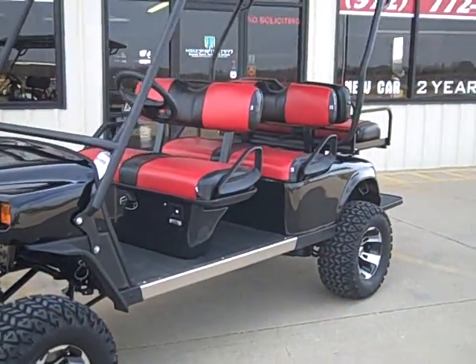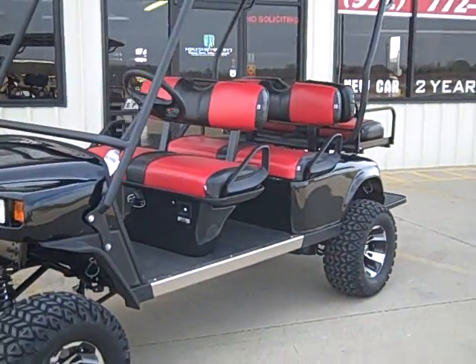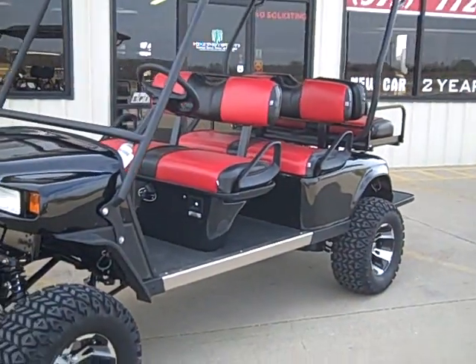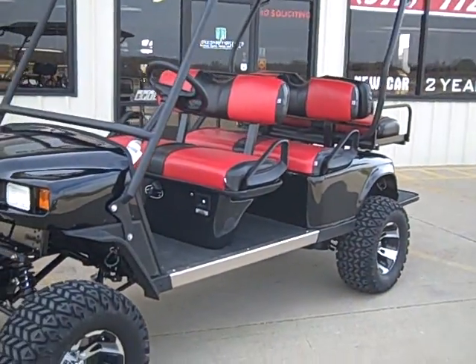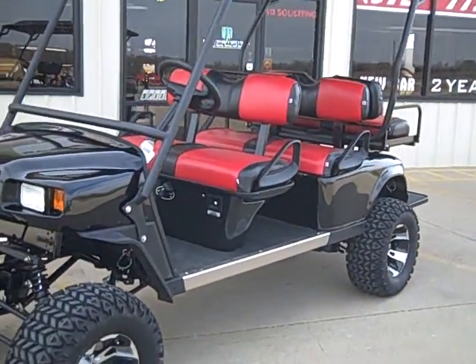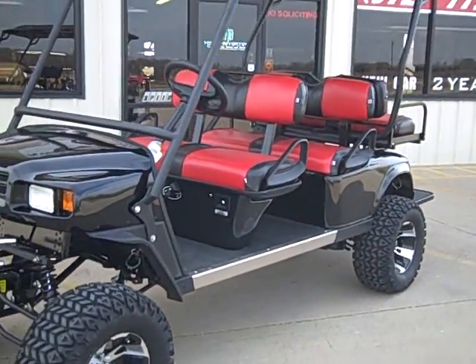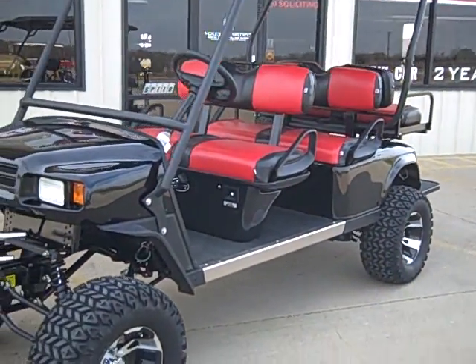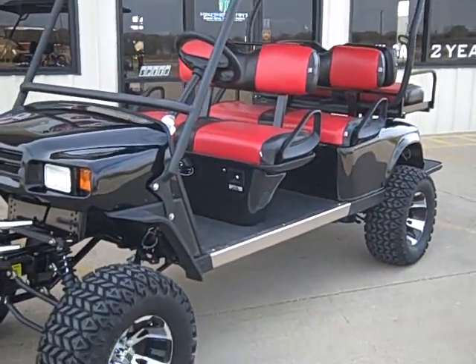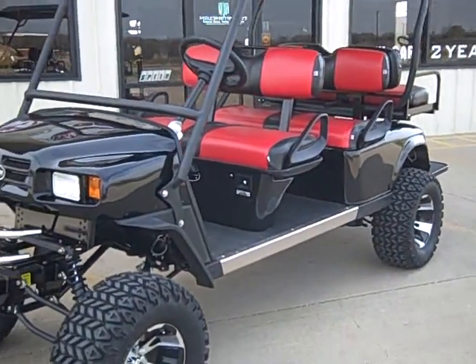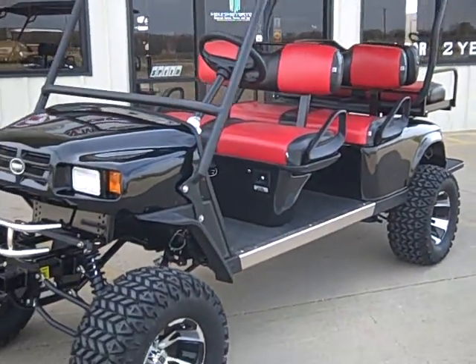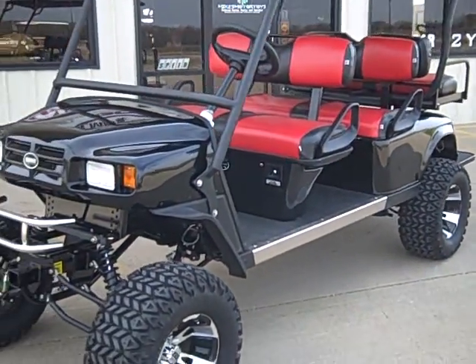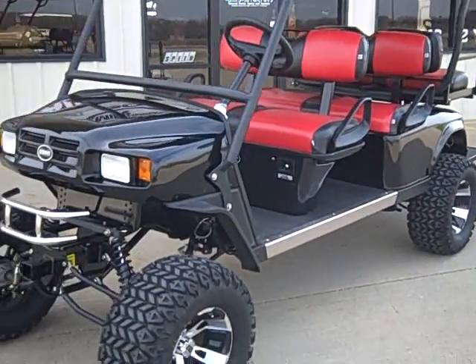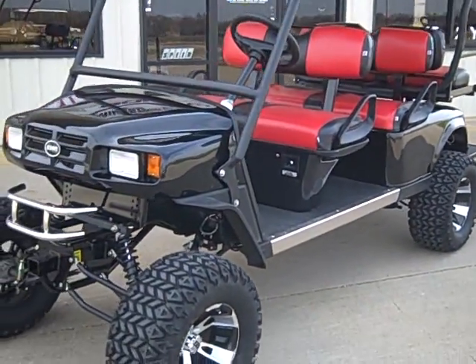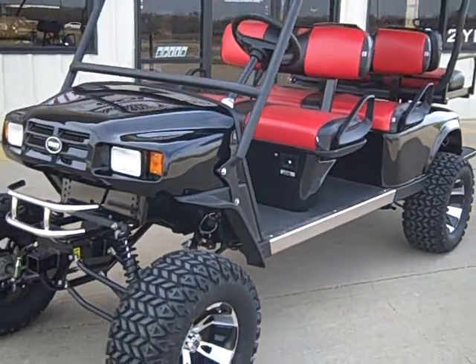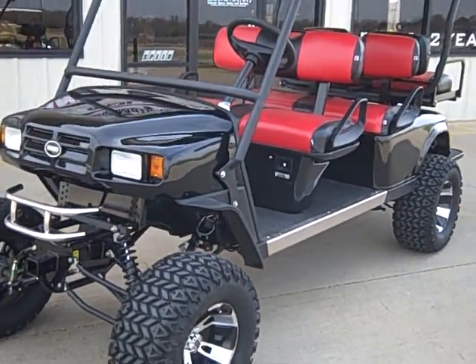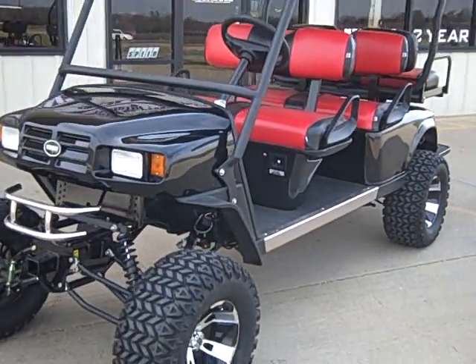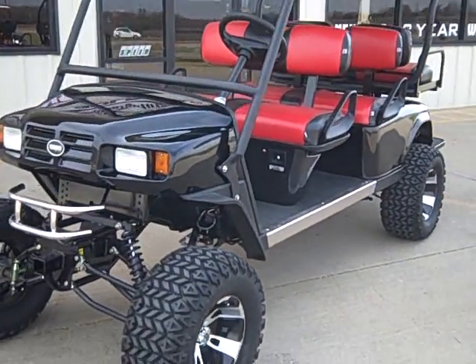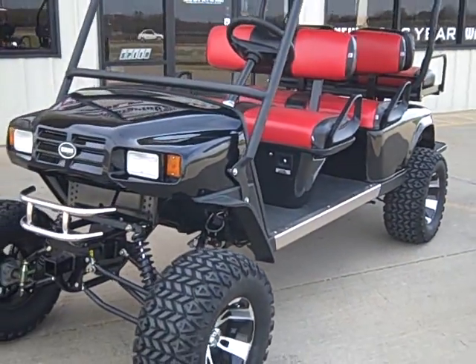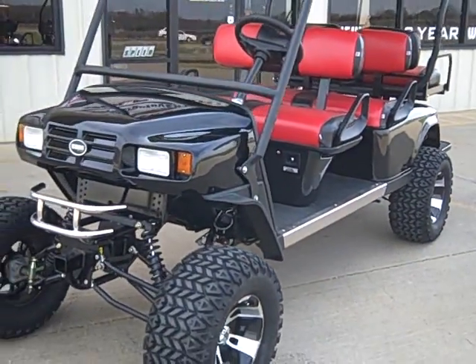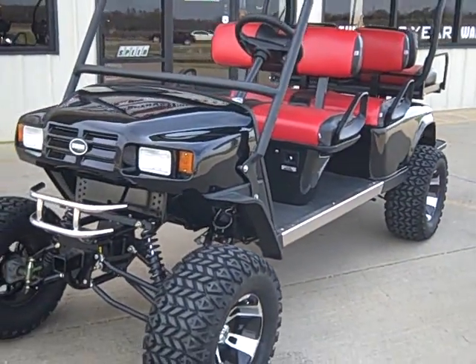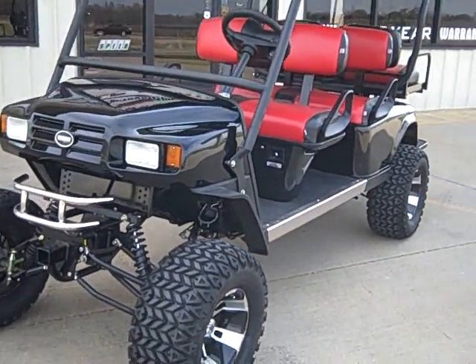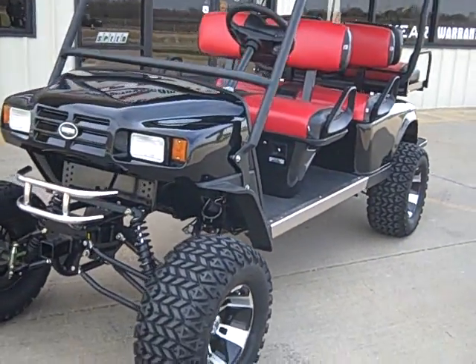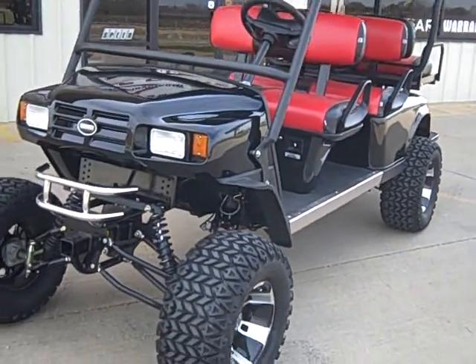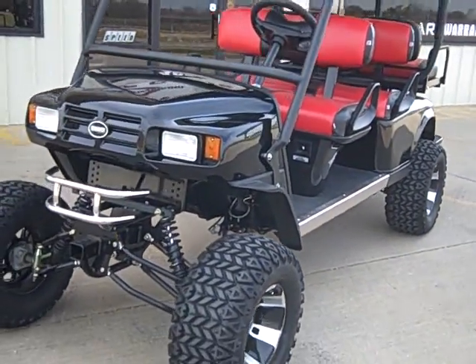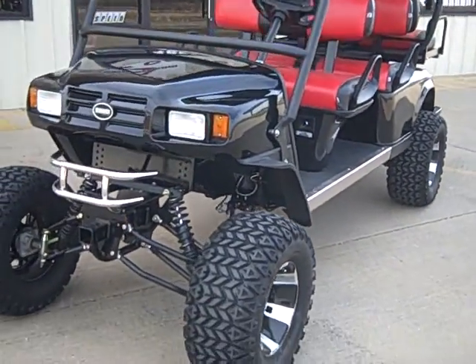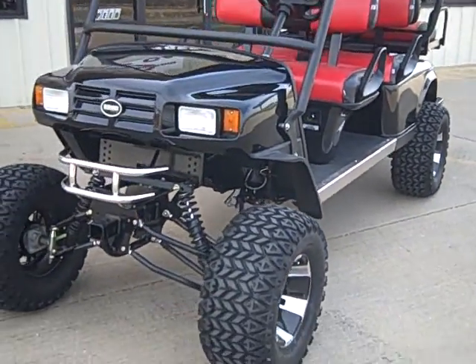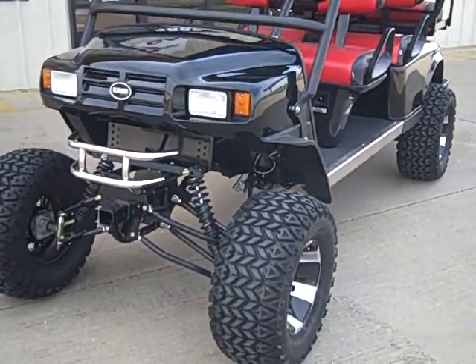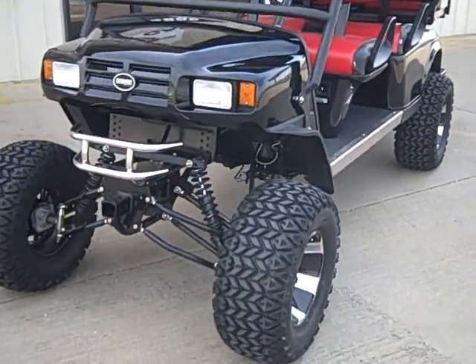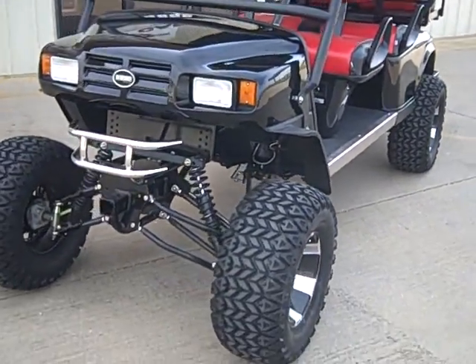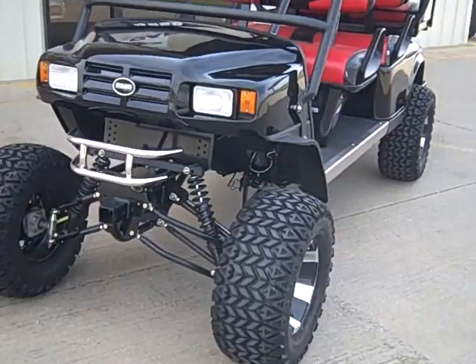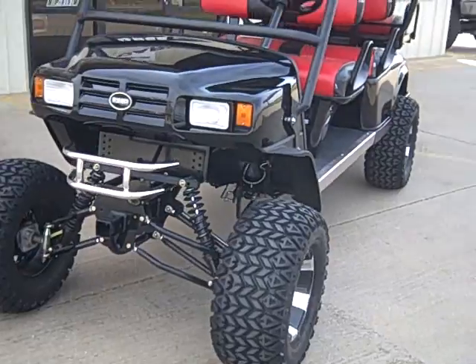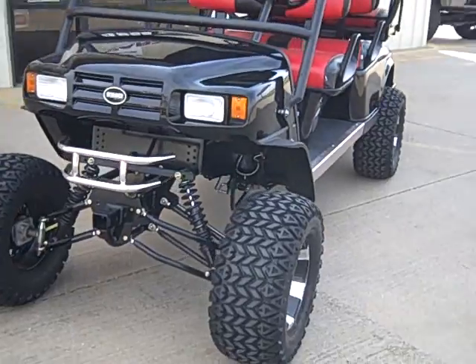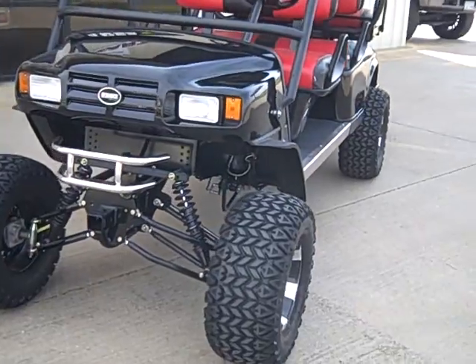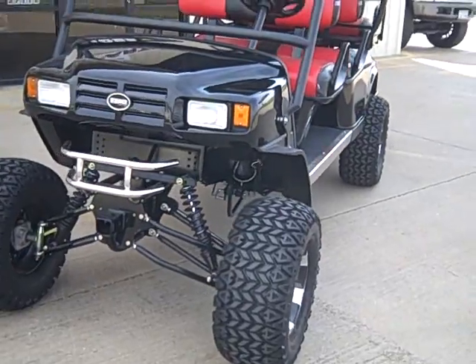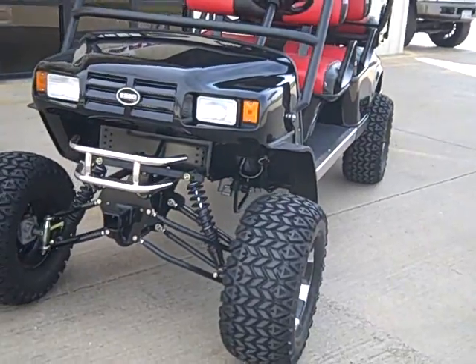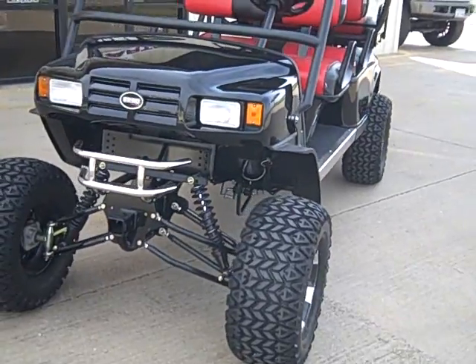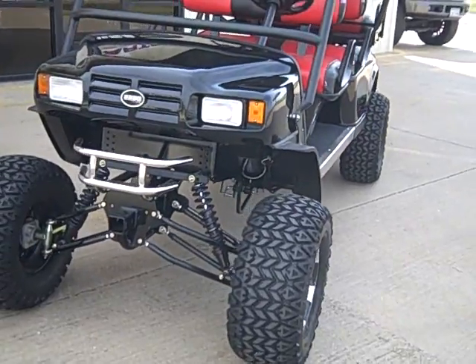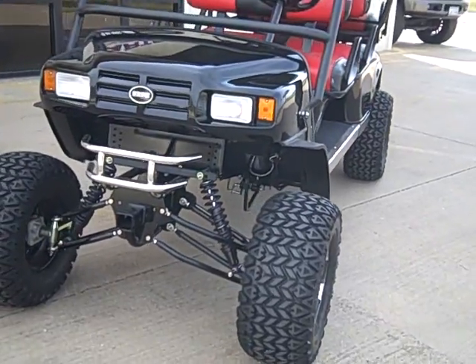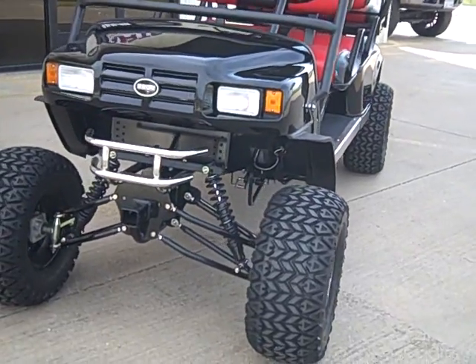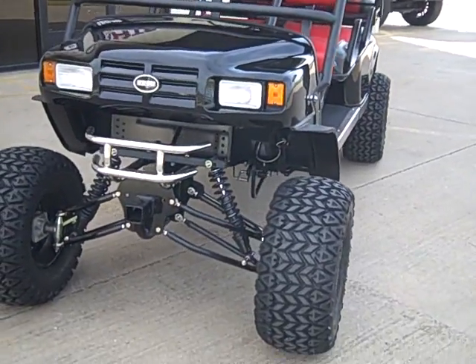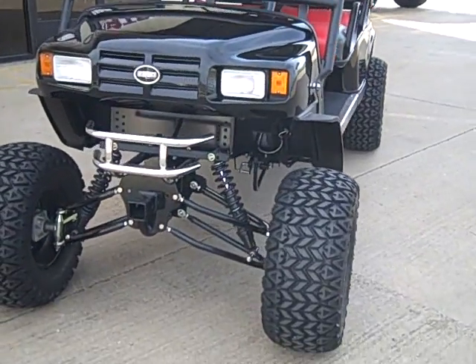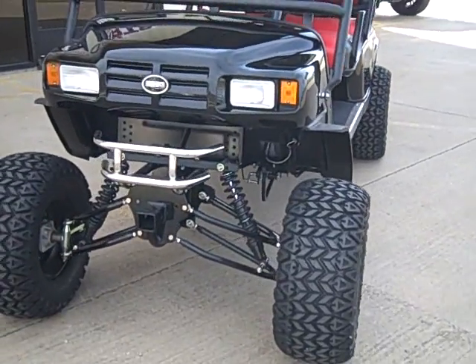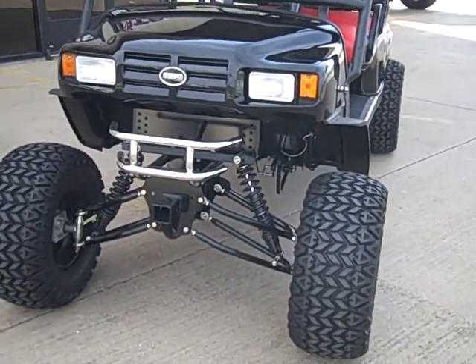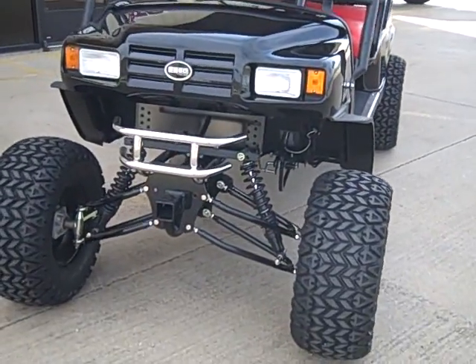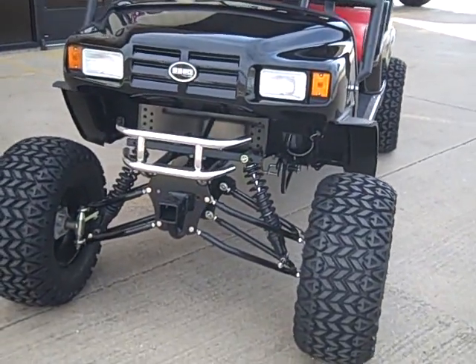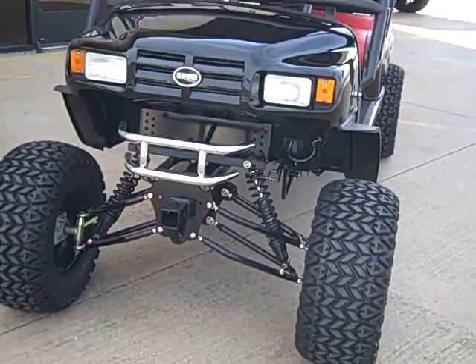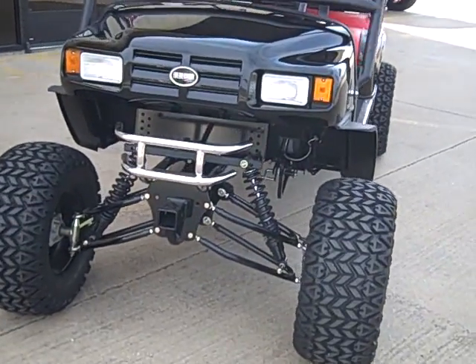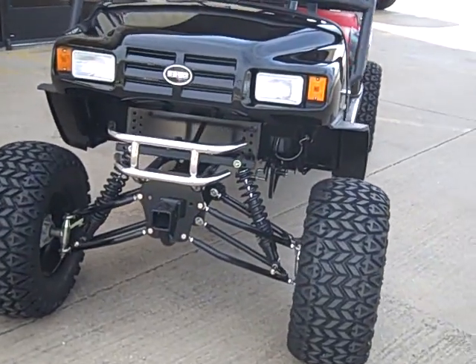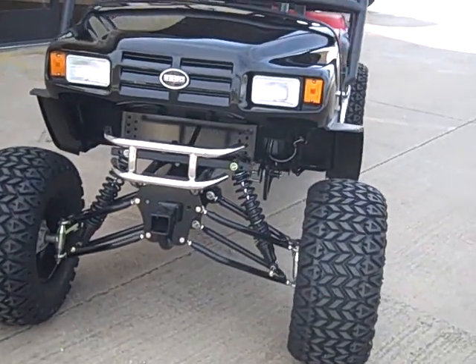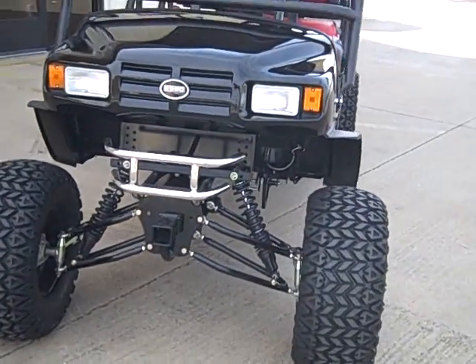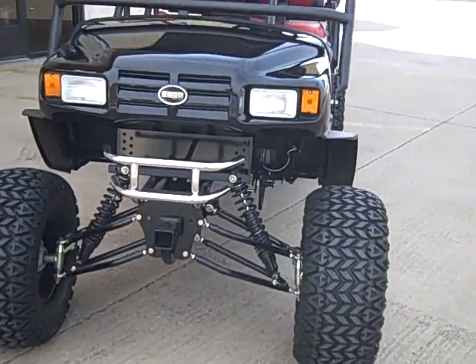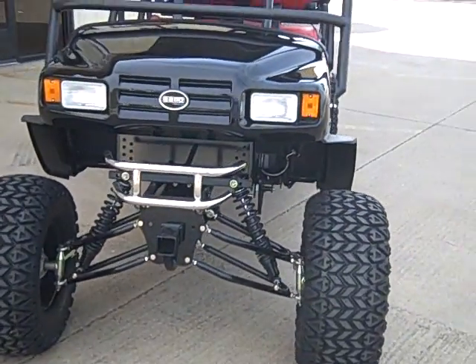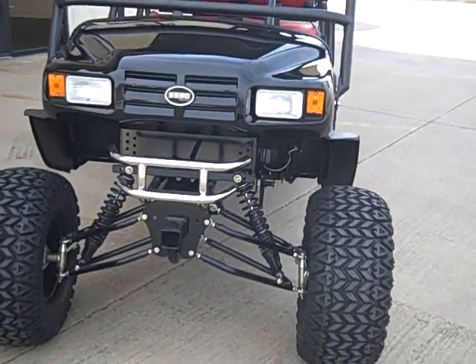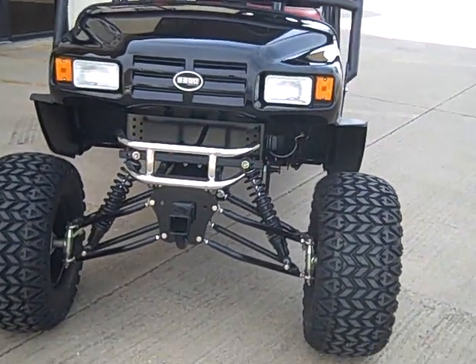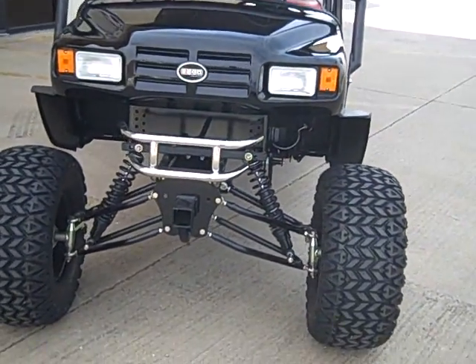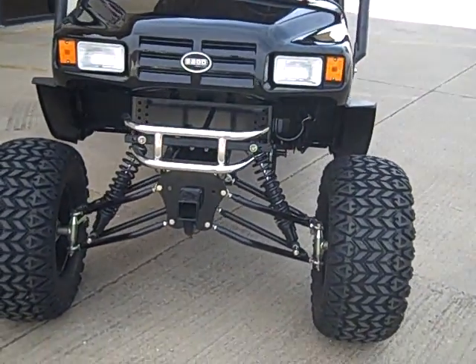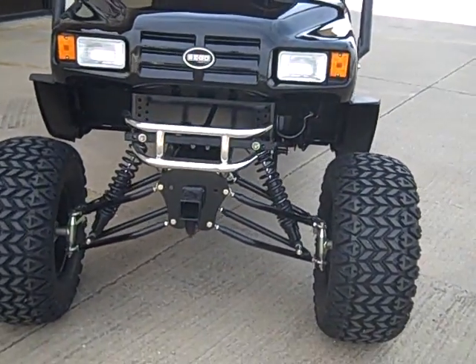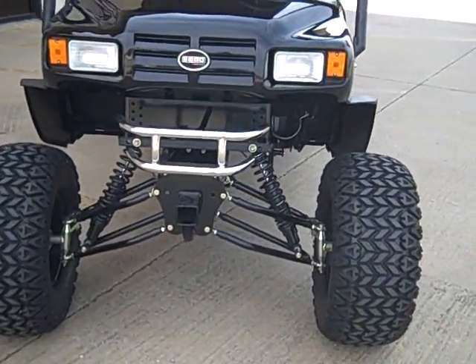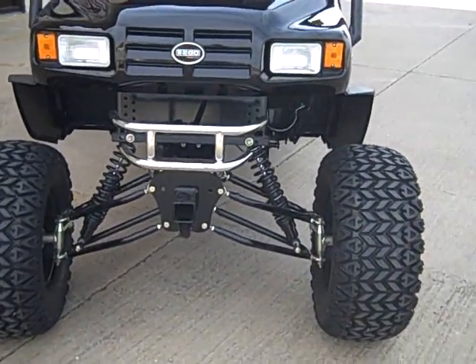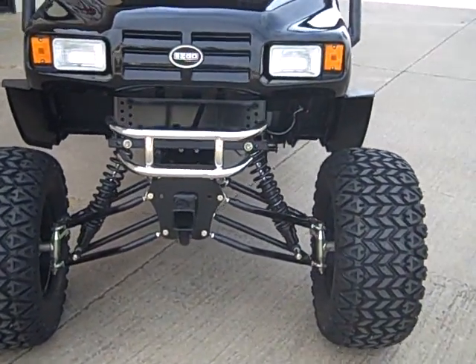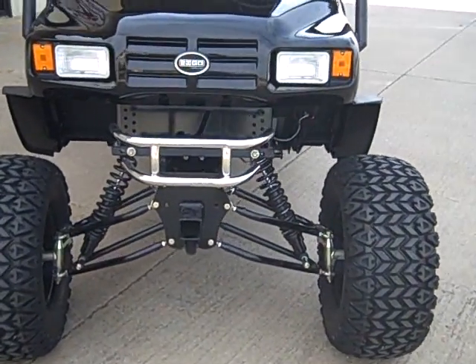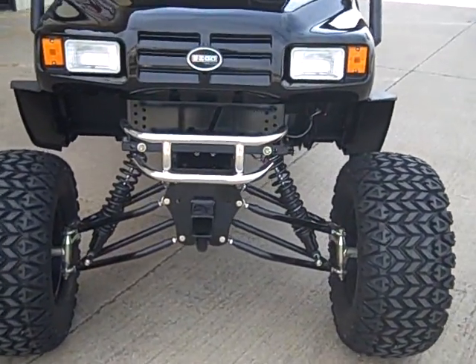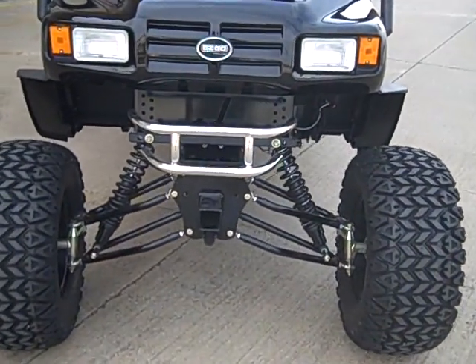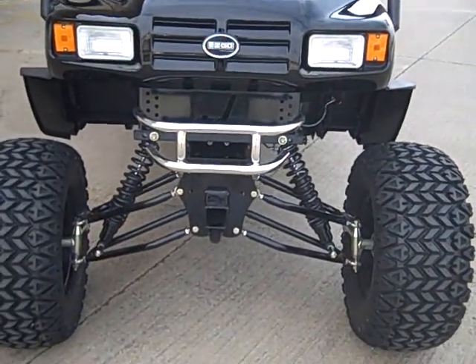We've got a modified Jake's front suspension on it with progressive pullovers. You've got to upgrade those shocks, especially on a 6 passenger vehicle.